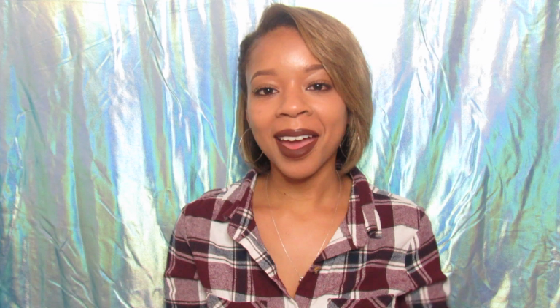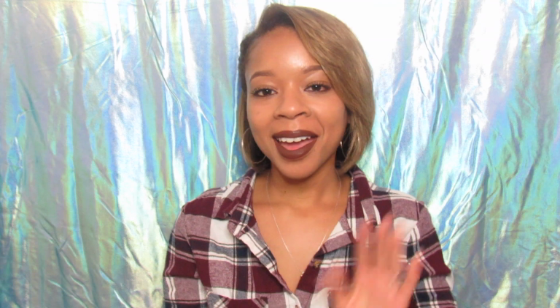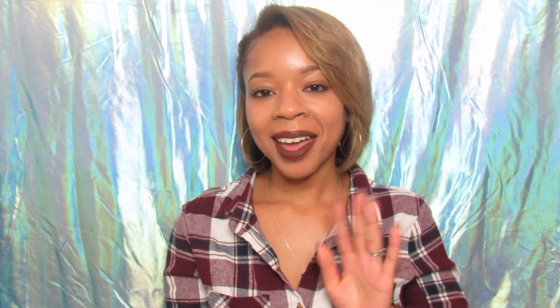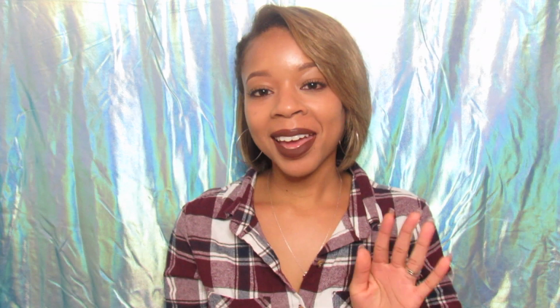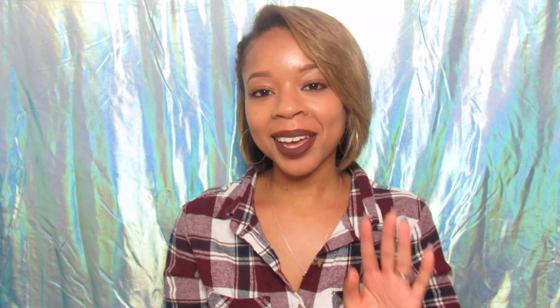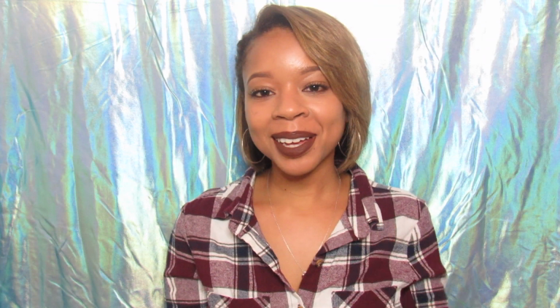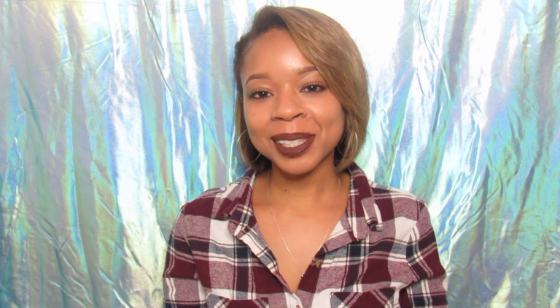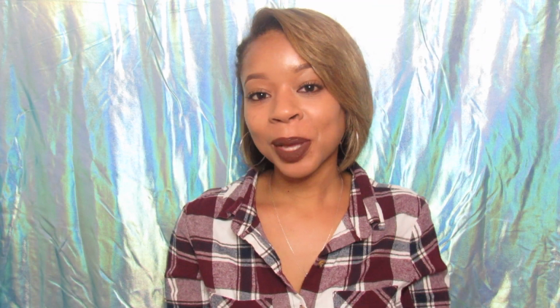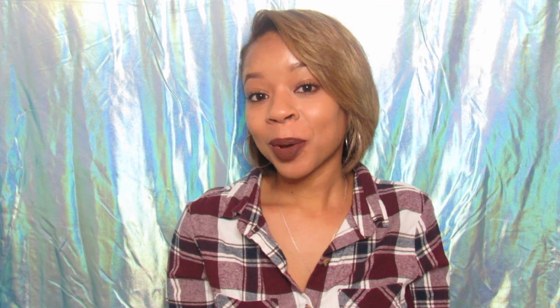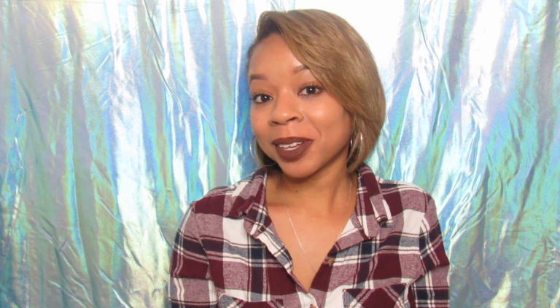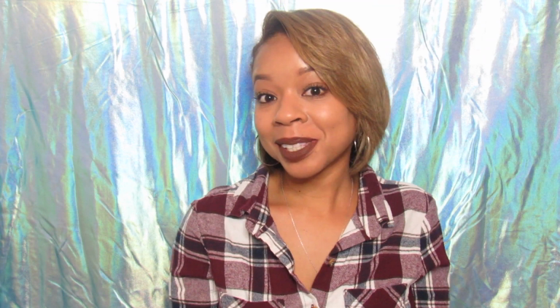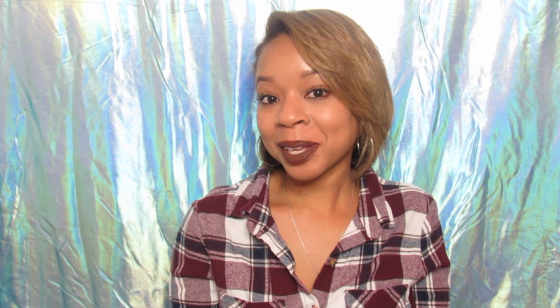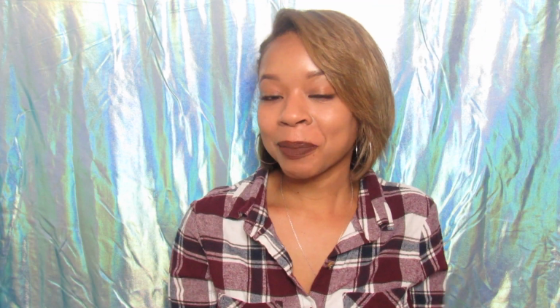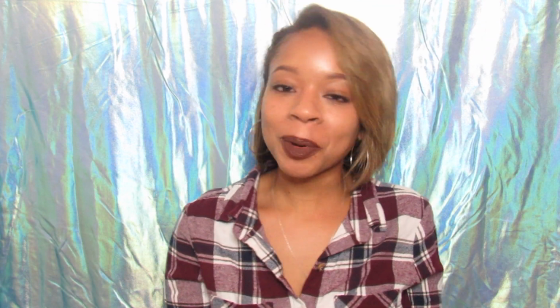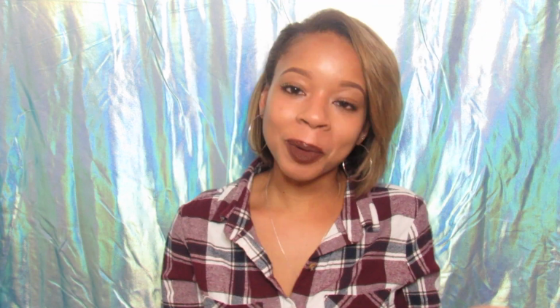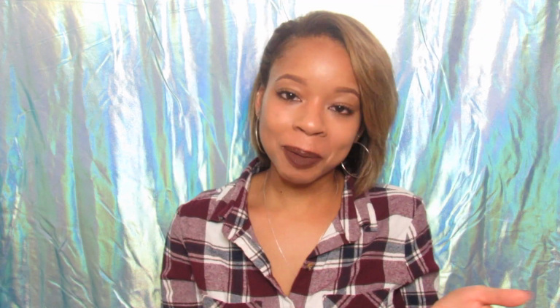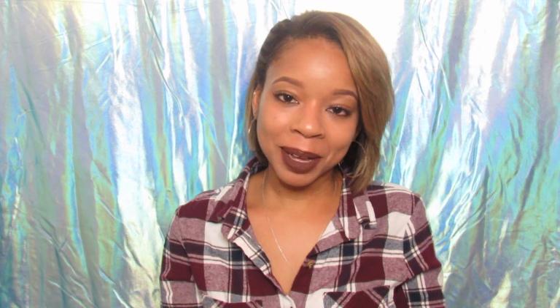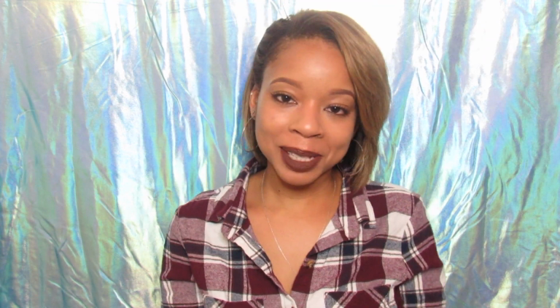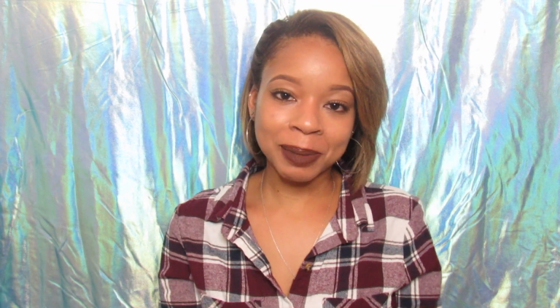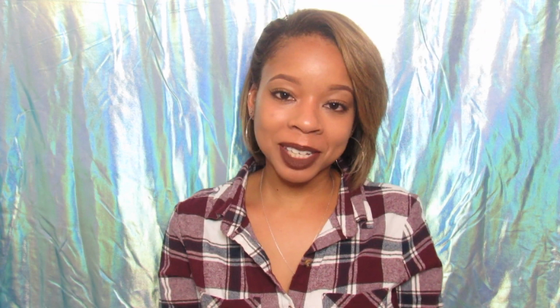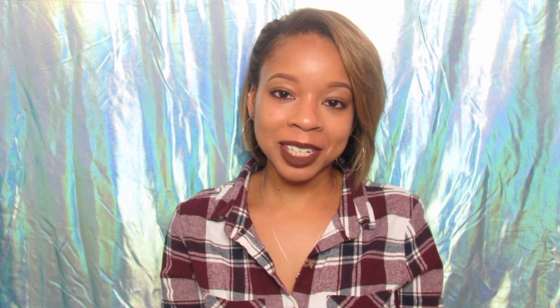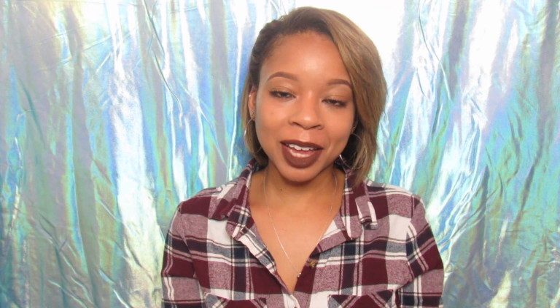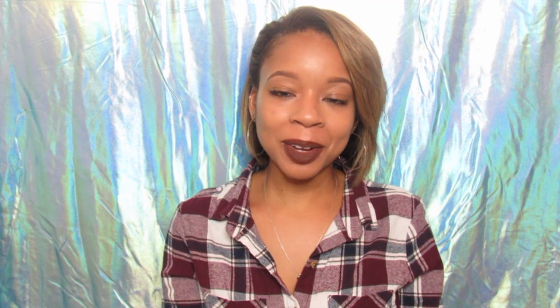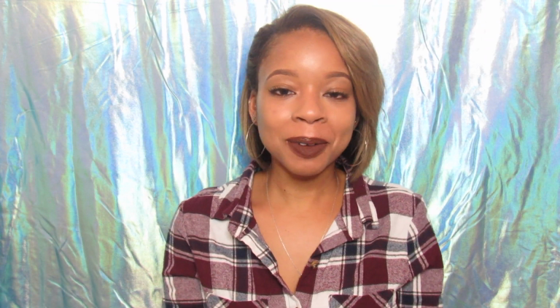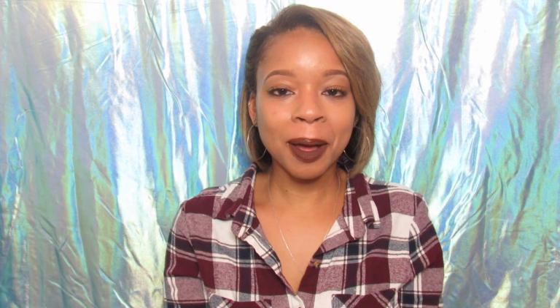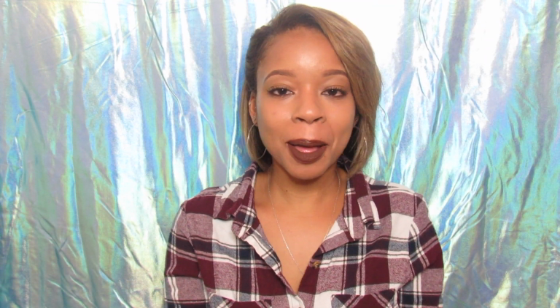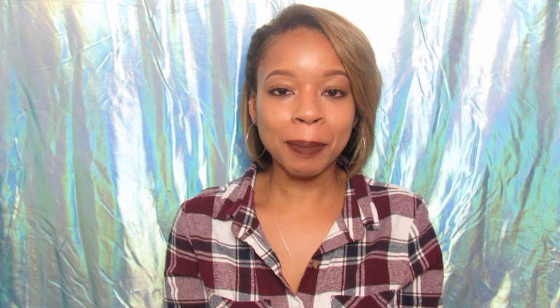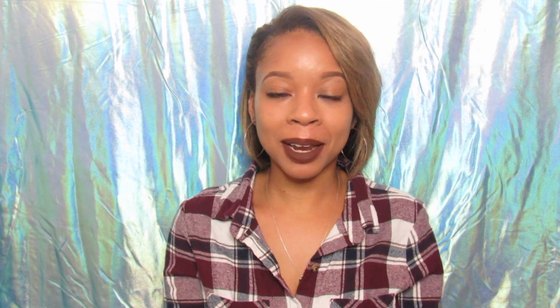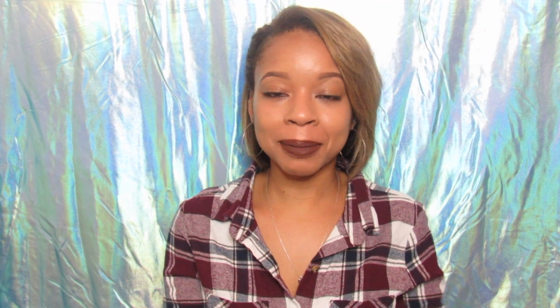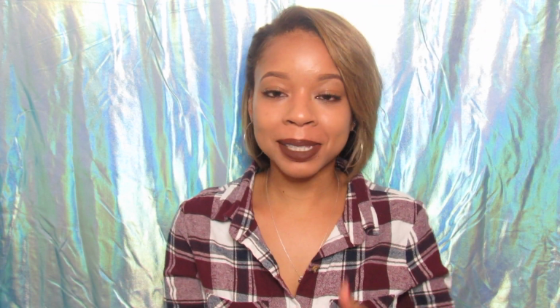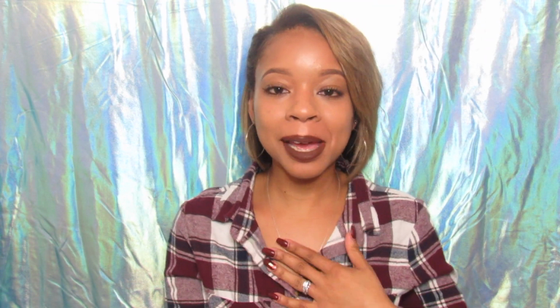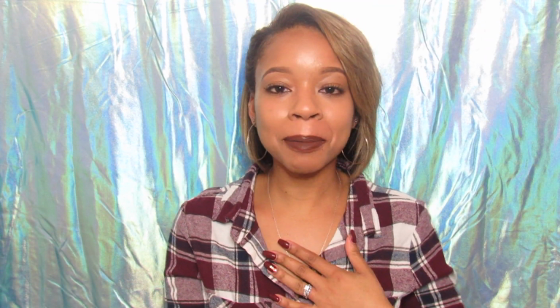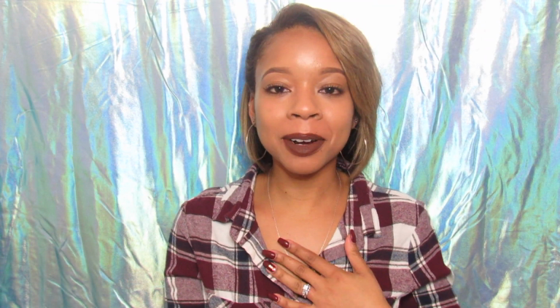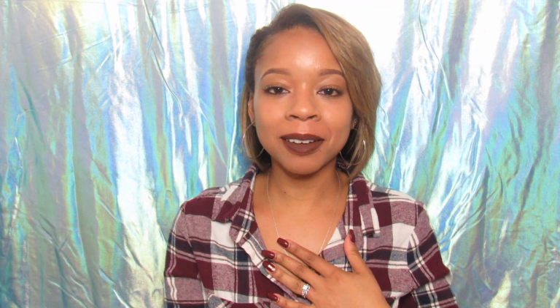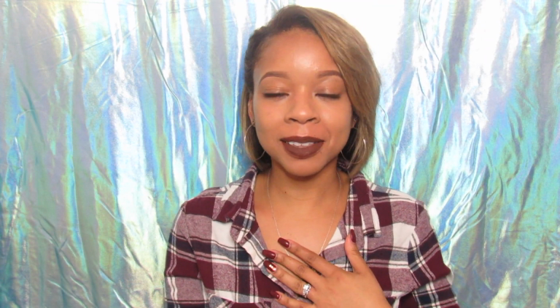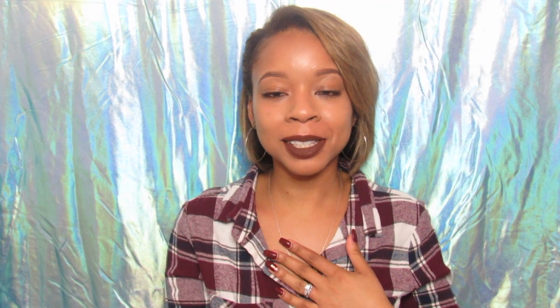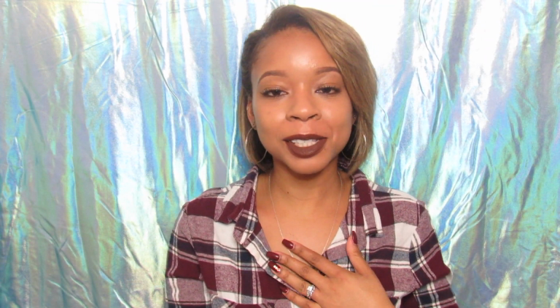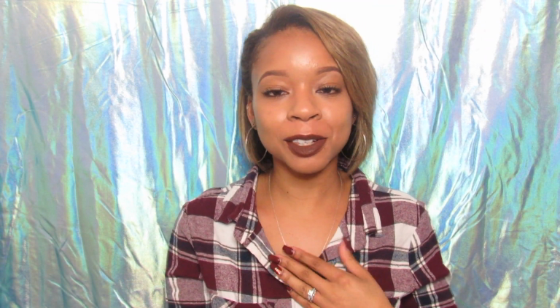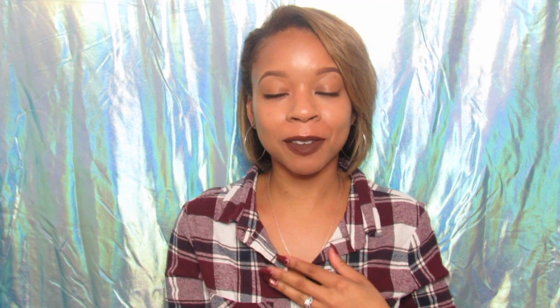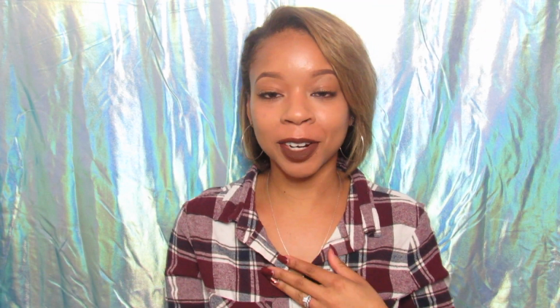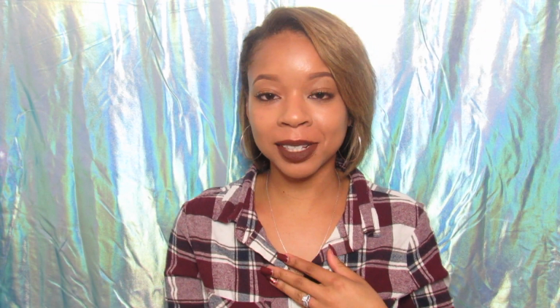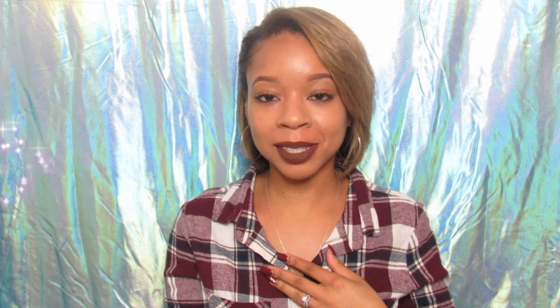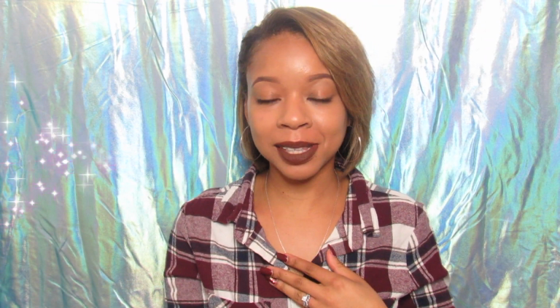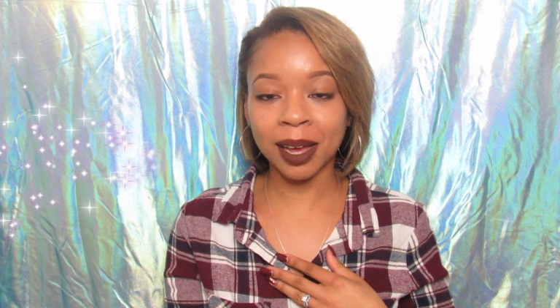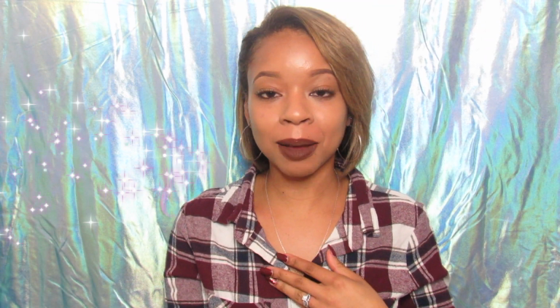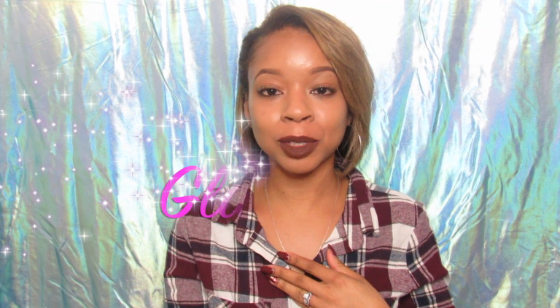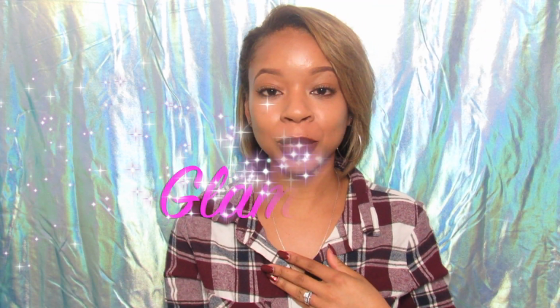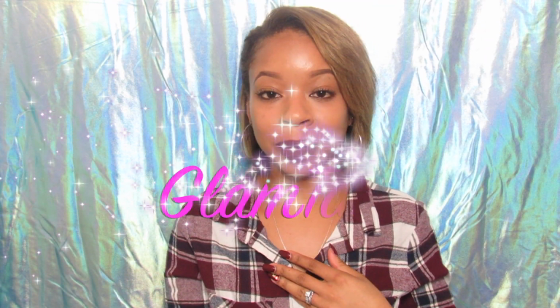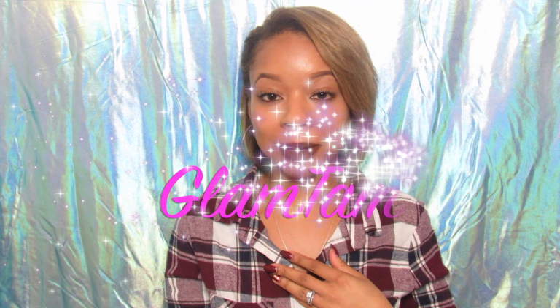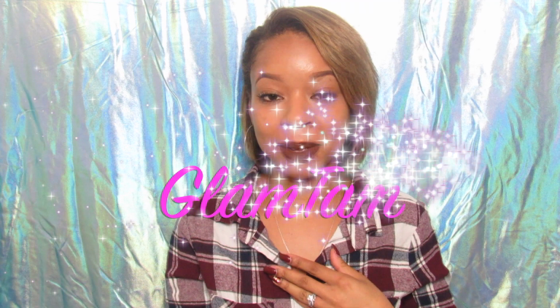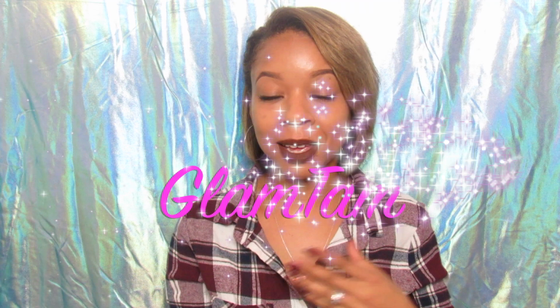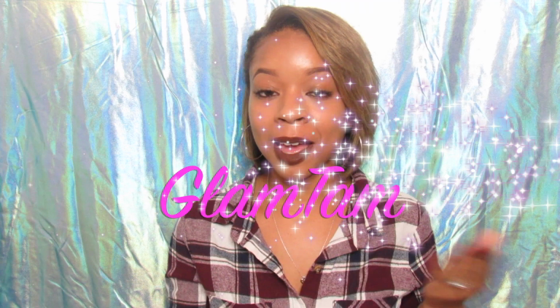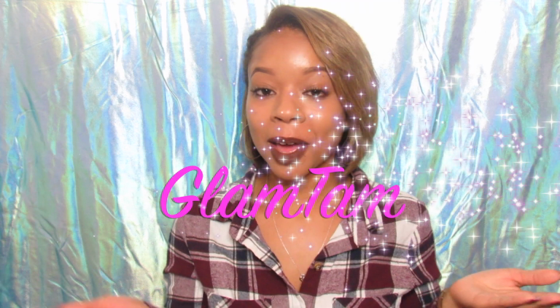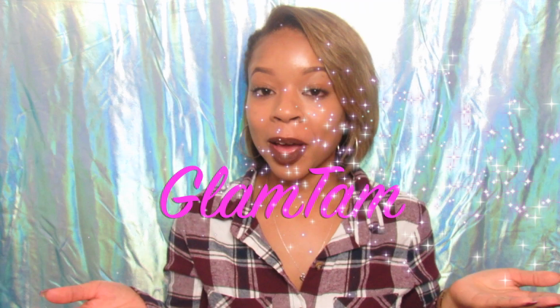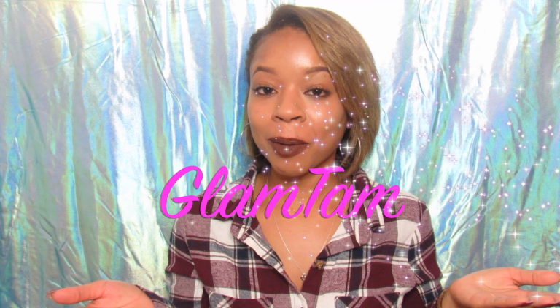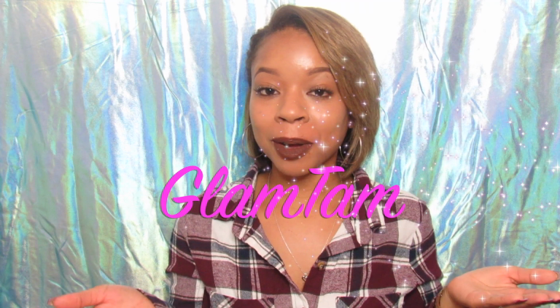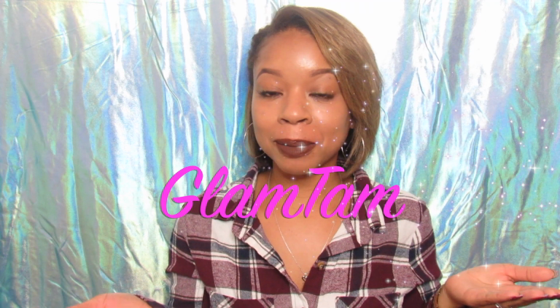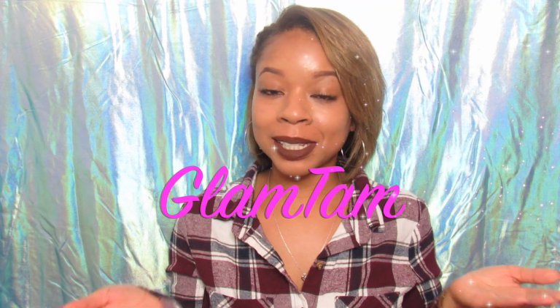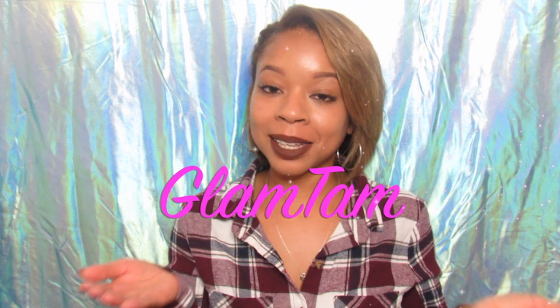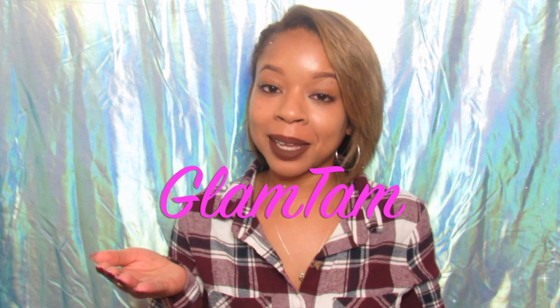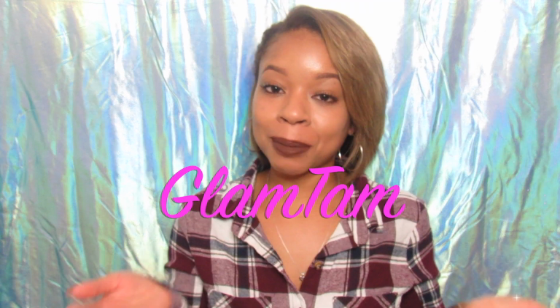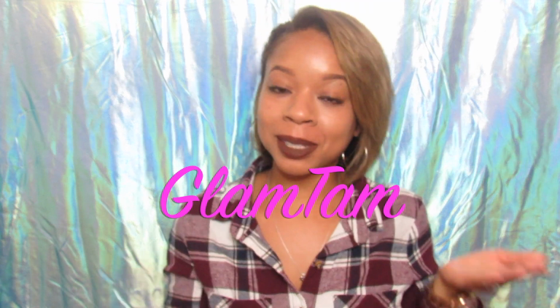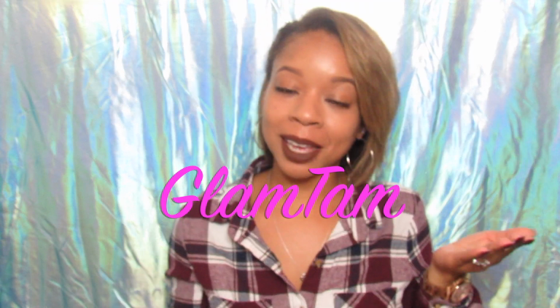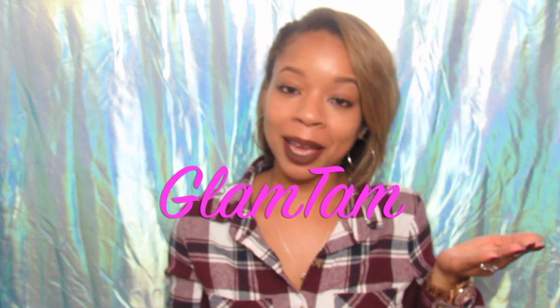Hey guys, what's up? Welcome back to my channel. My name is Tamara. If this is your first time joining me, welcome to Glam Tam.